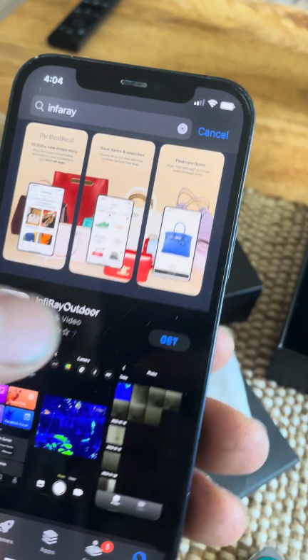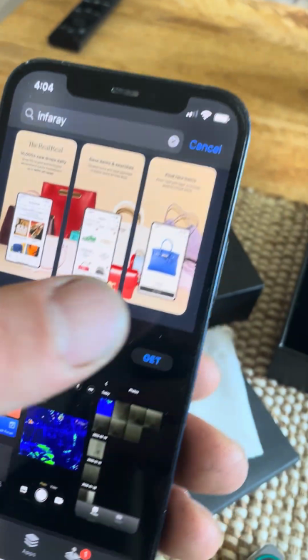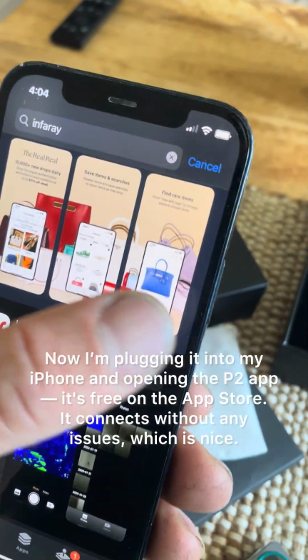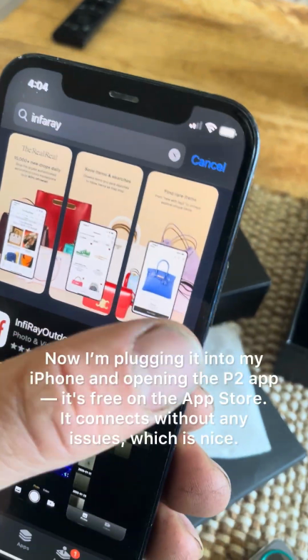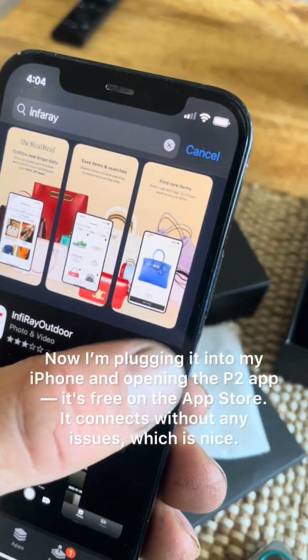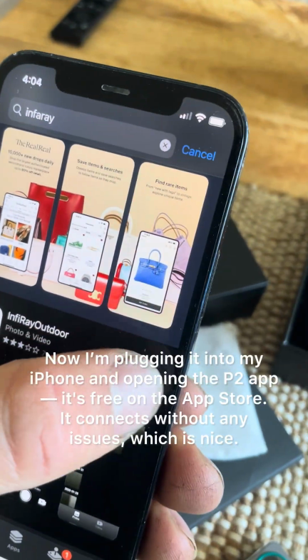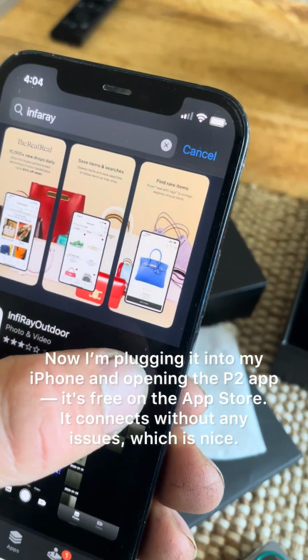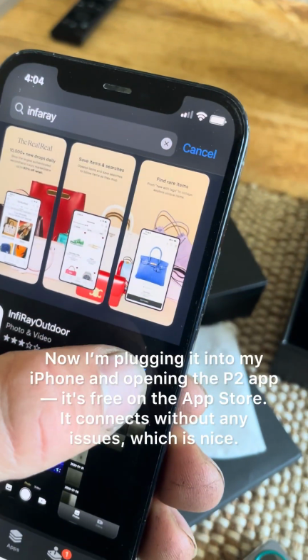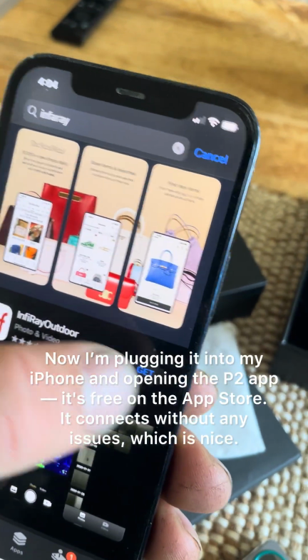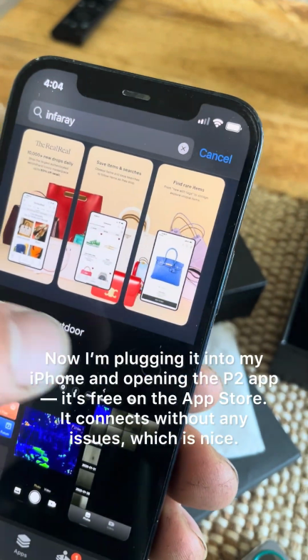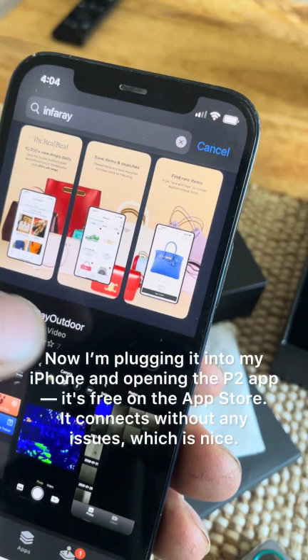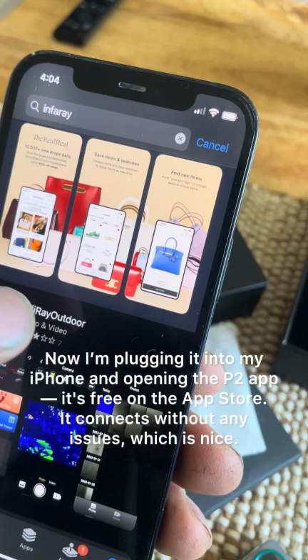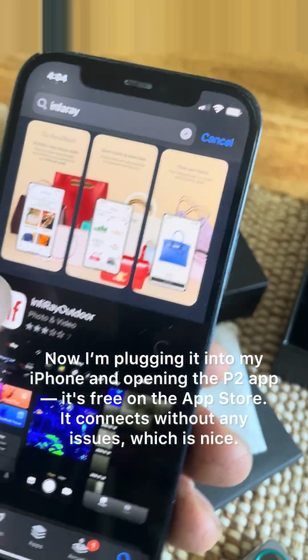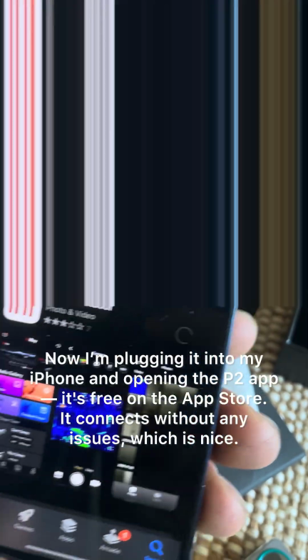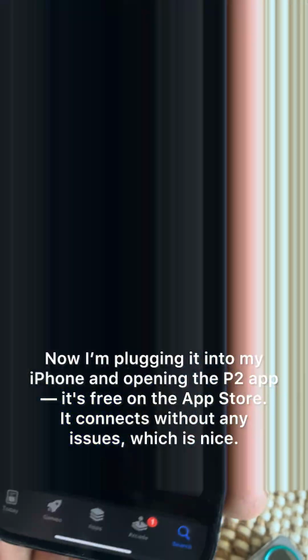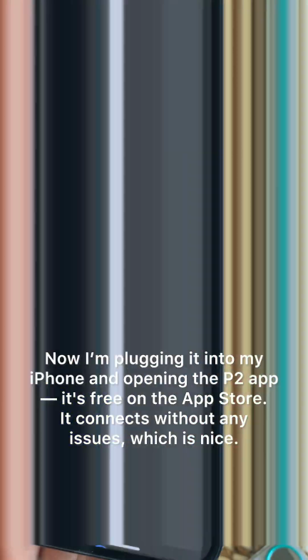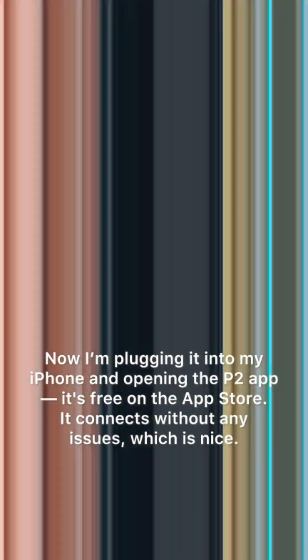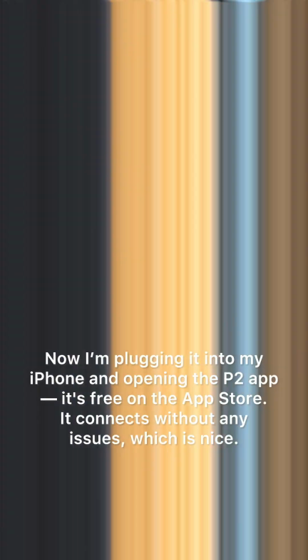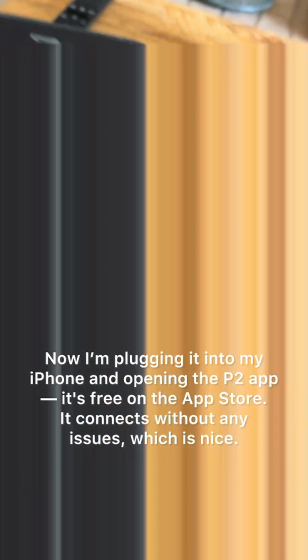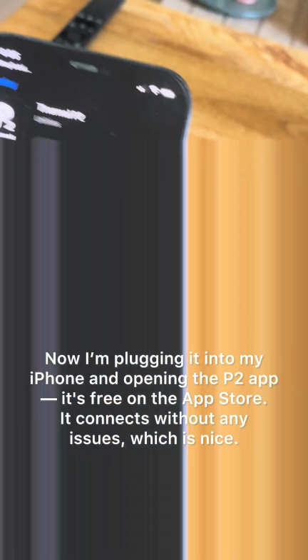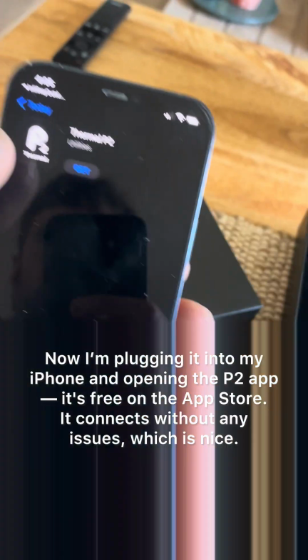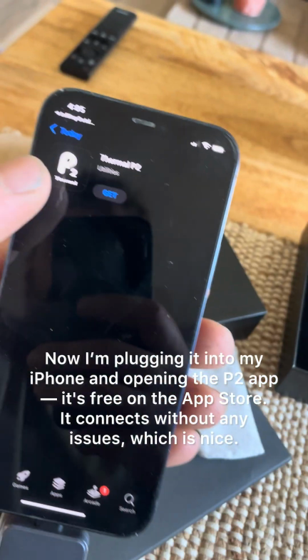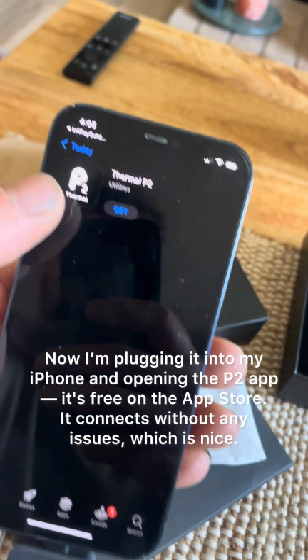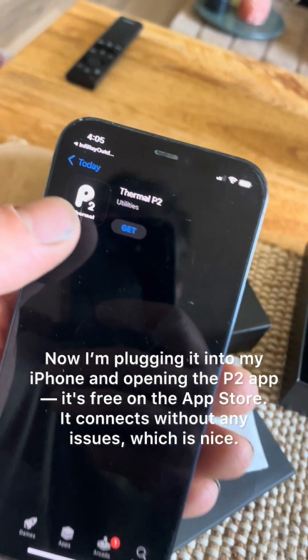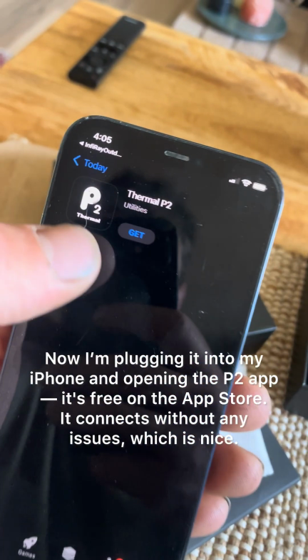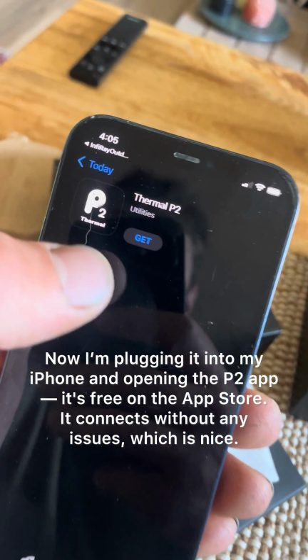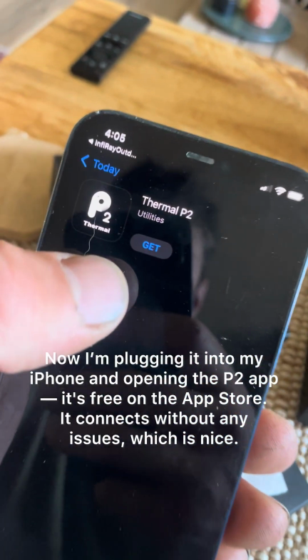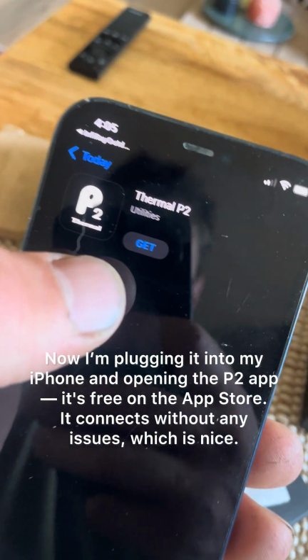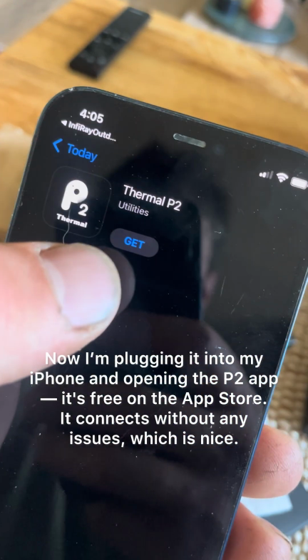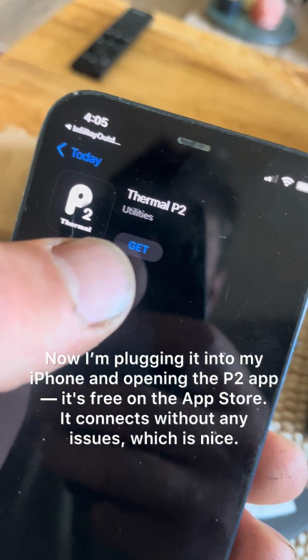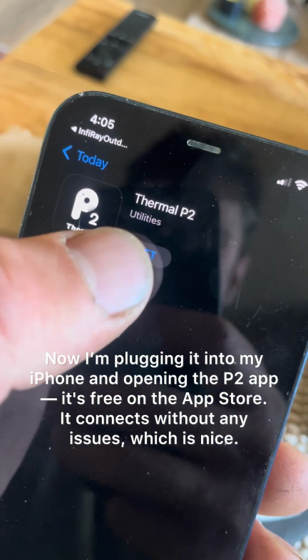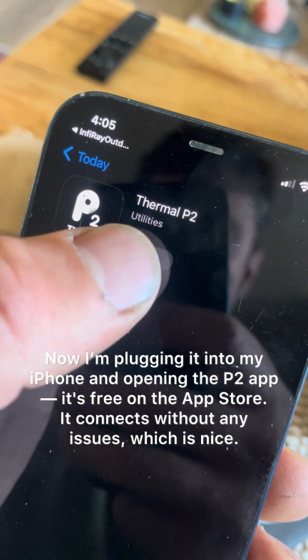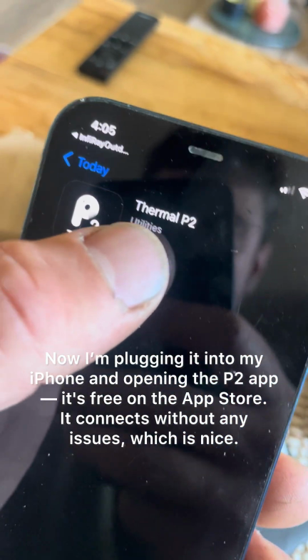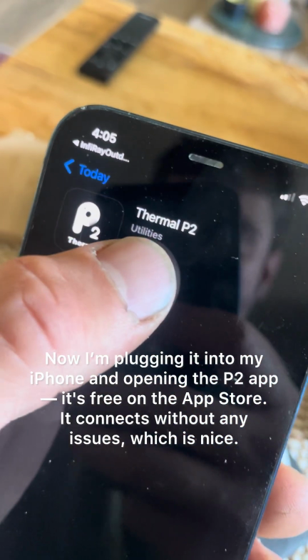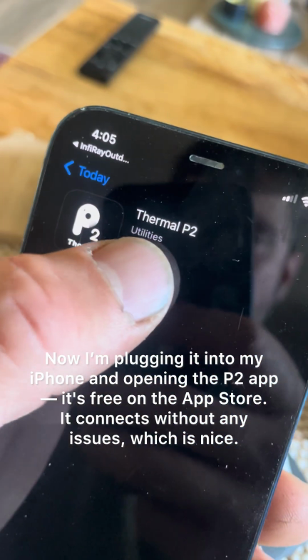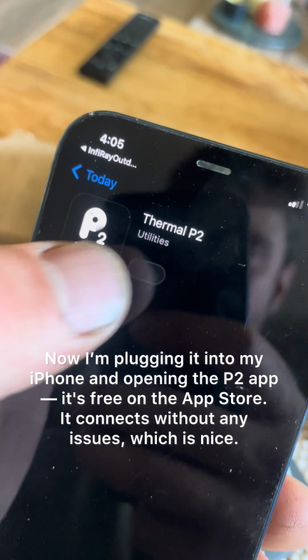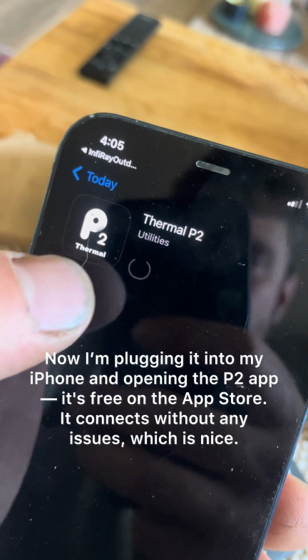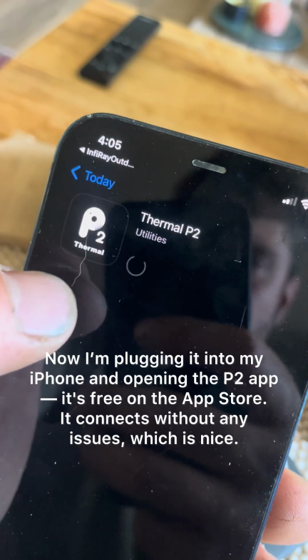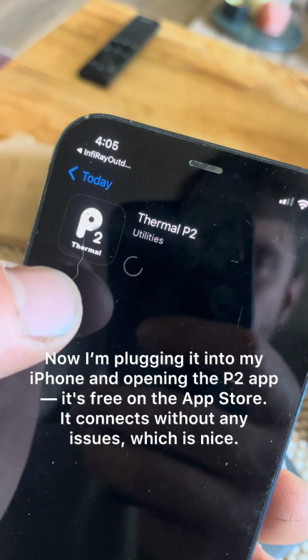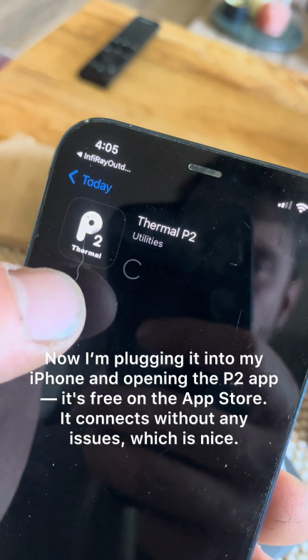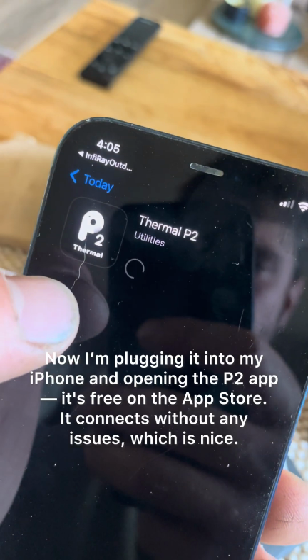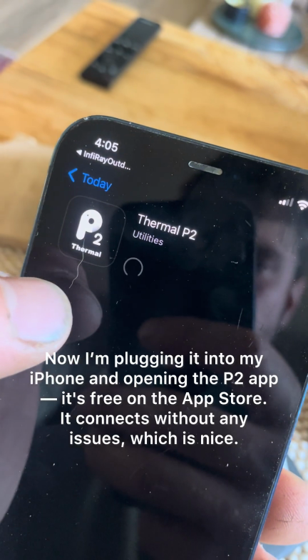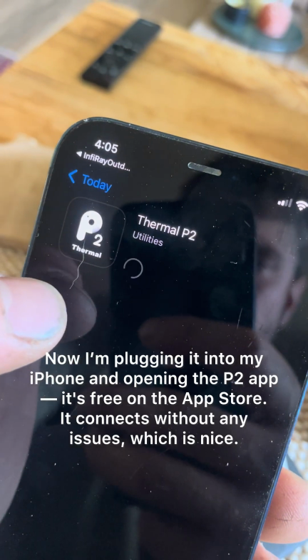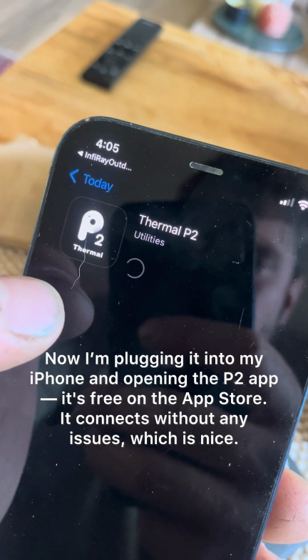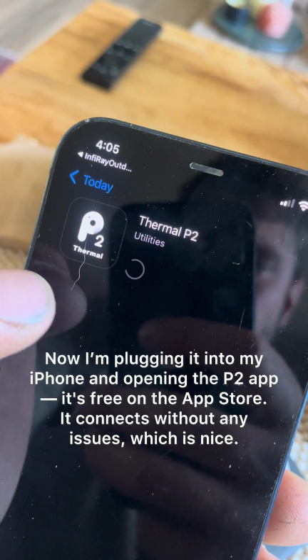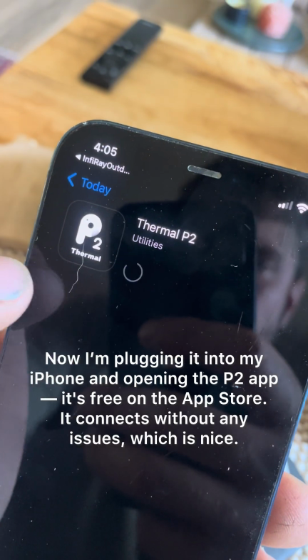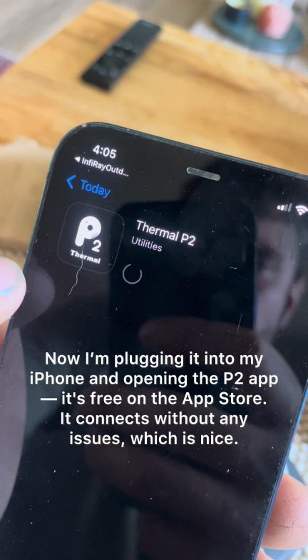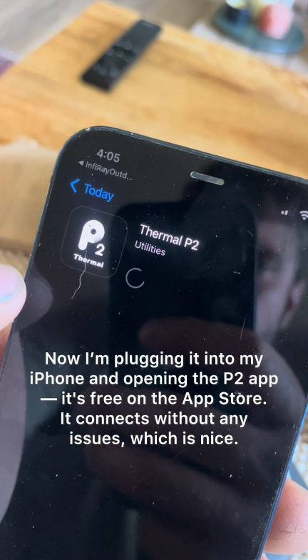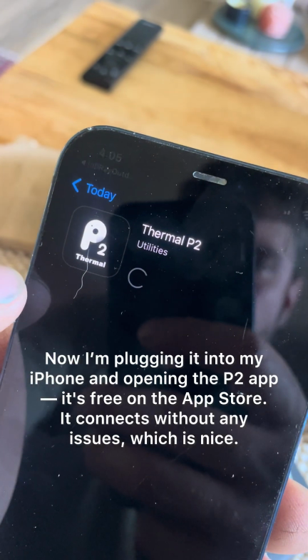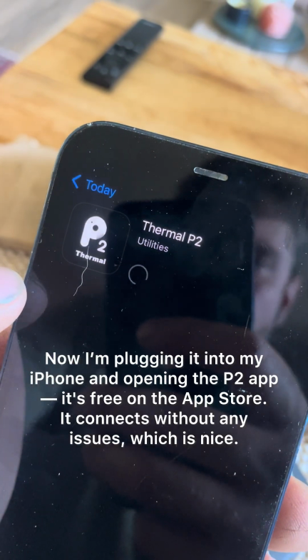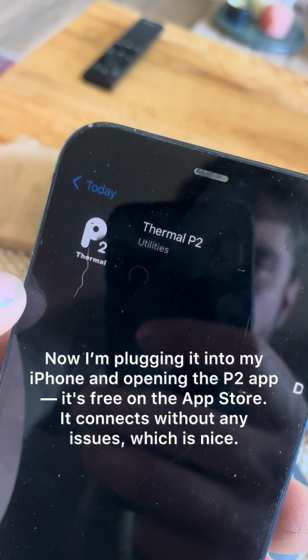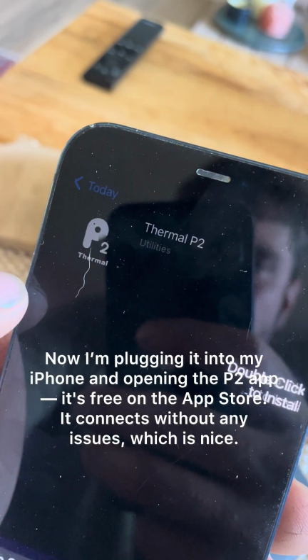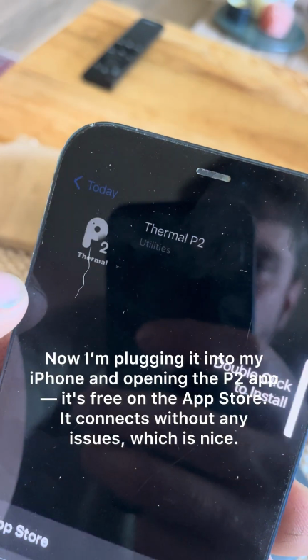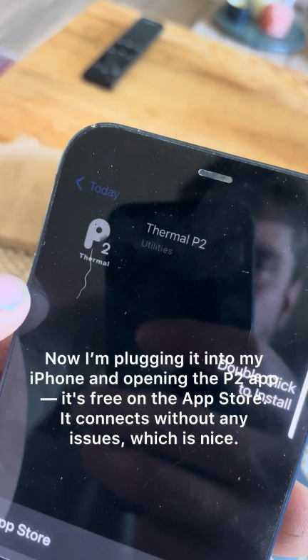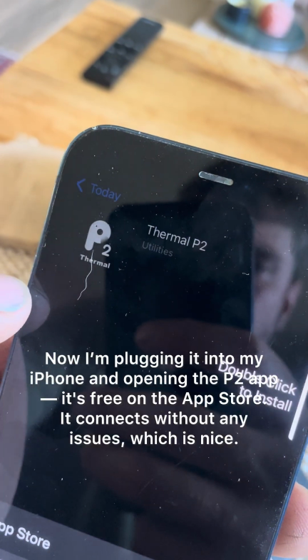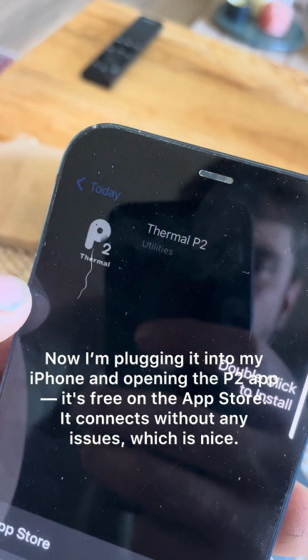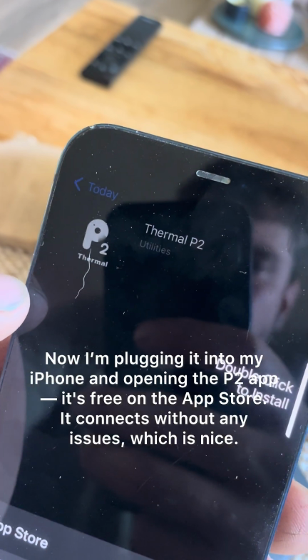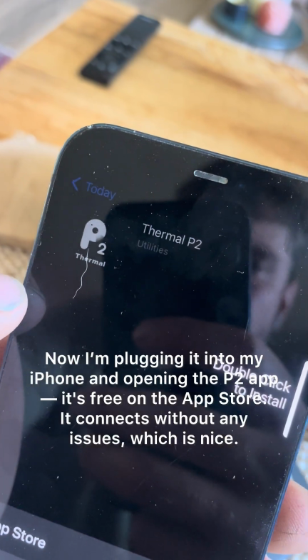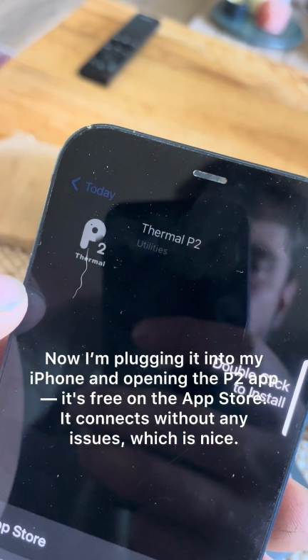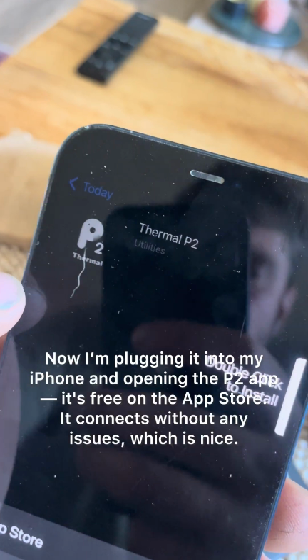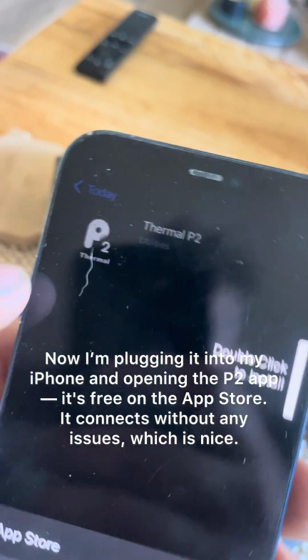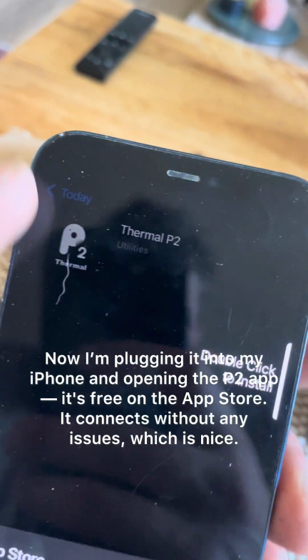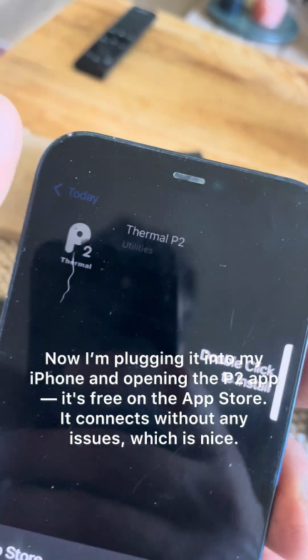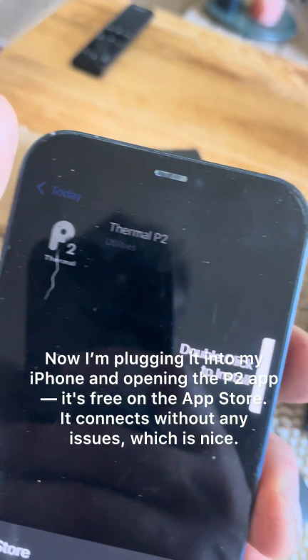Now I'm plugging it into my iPhone and opening the P2 app. It's free on the App Store, and it connects without any issues, which is nice.